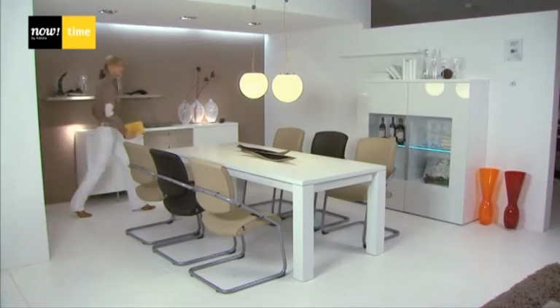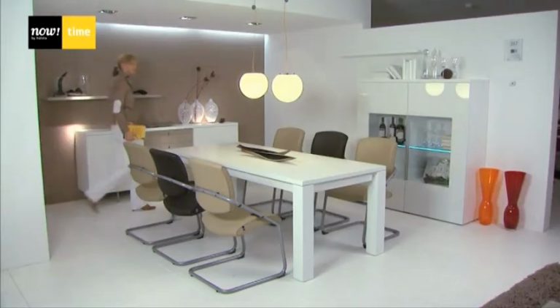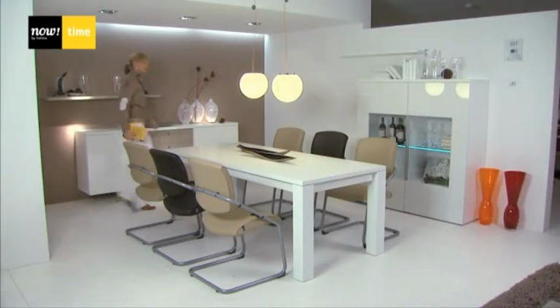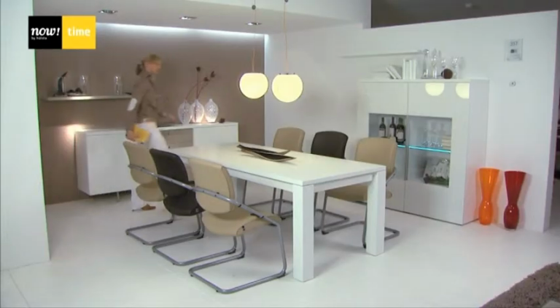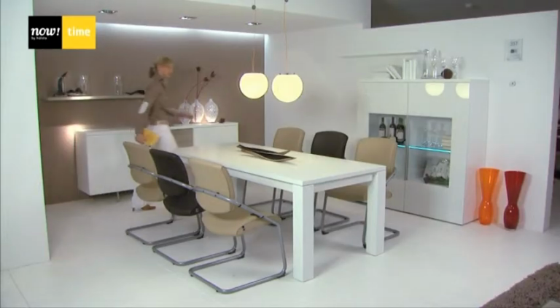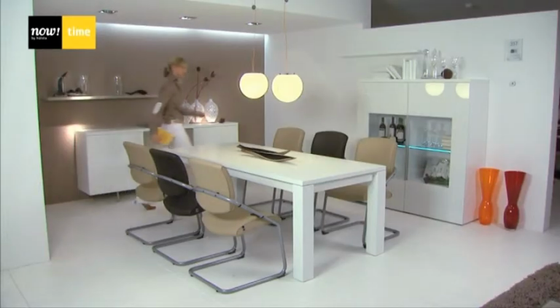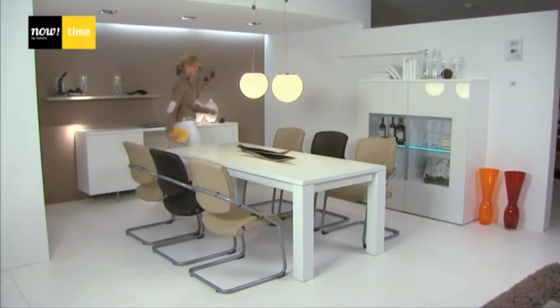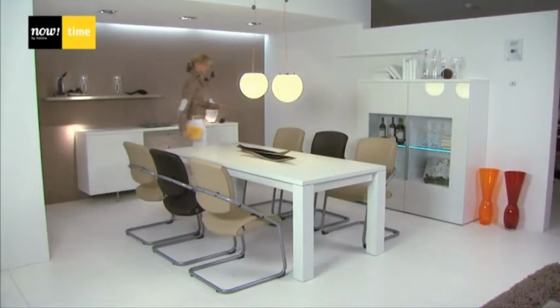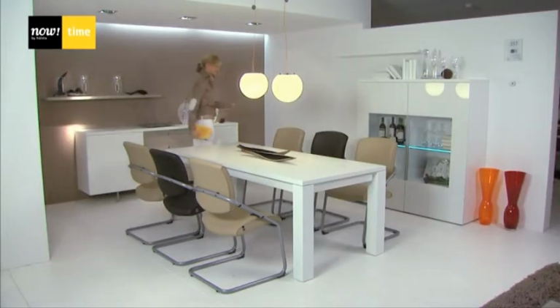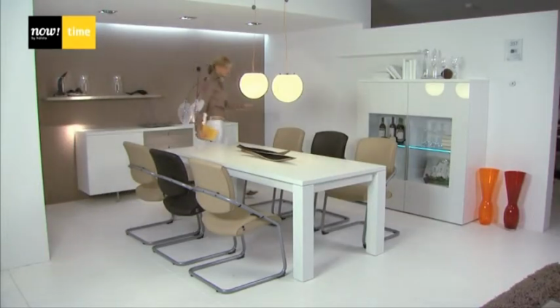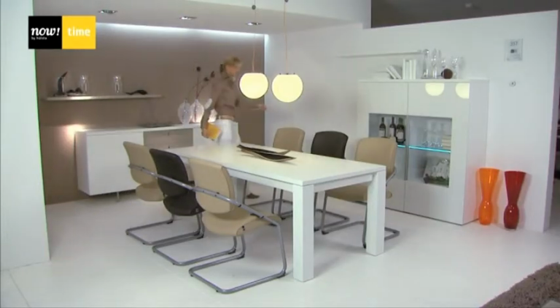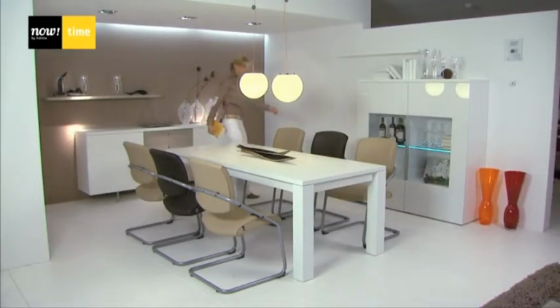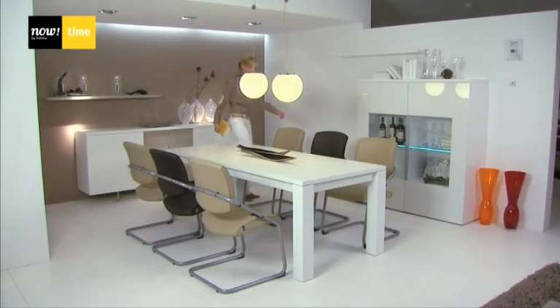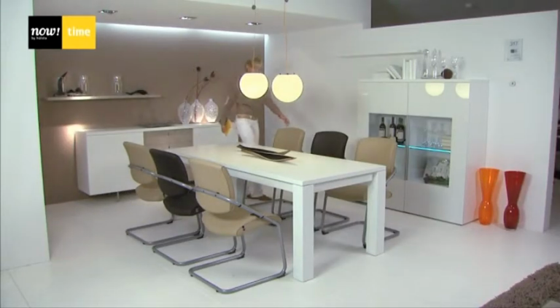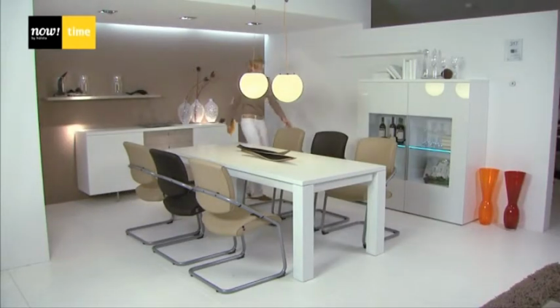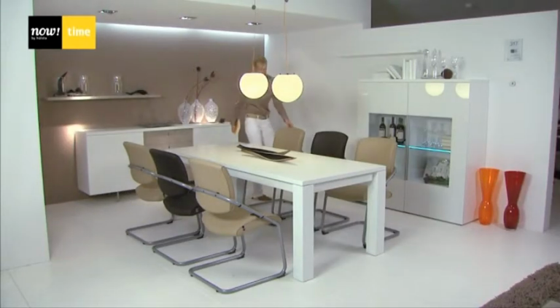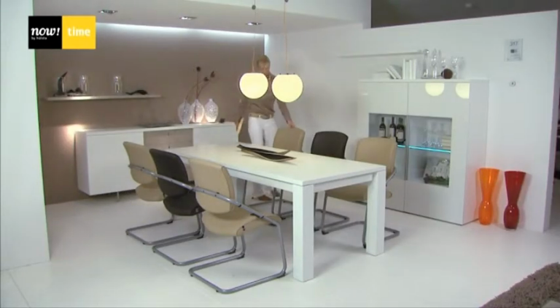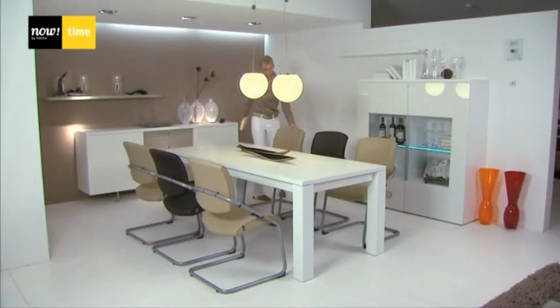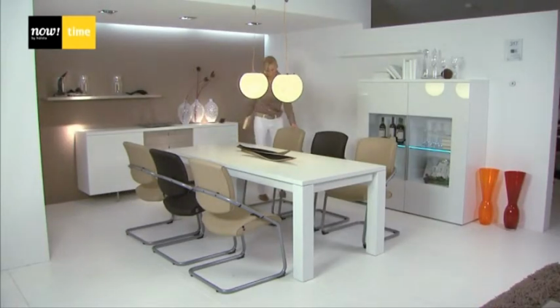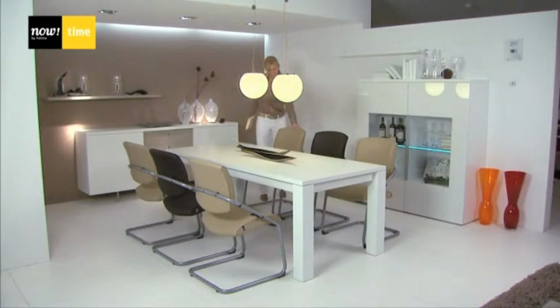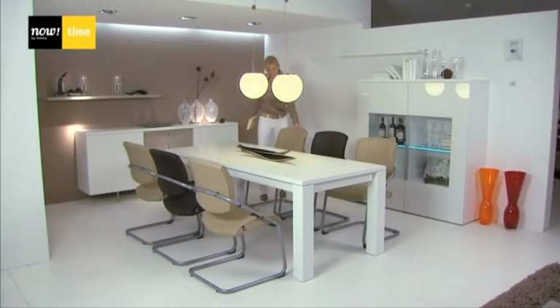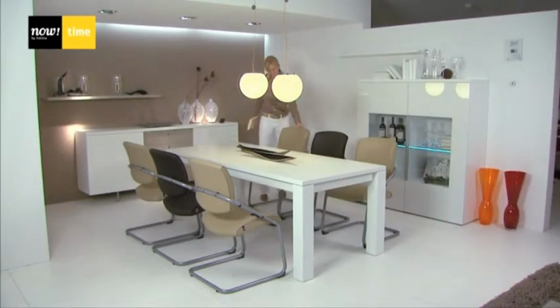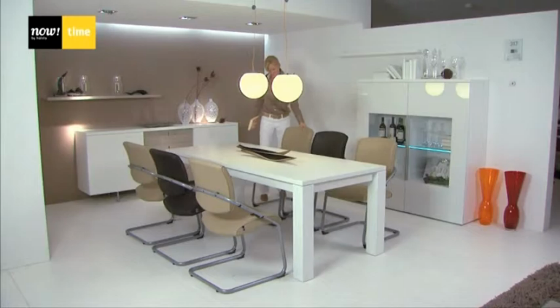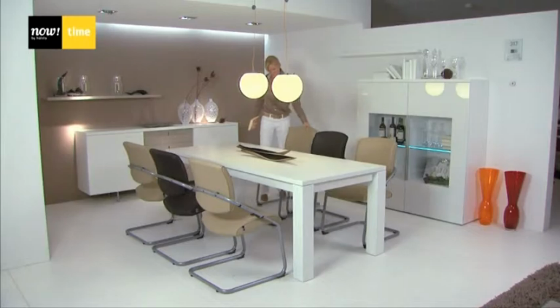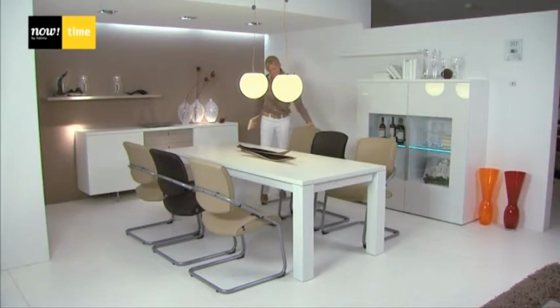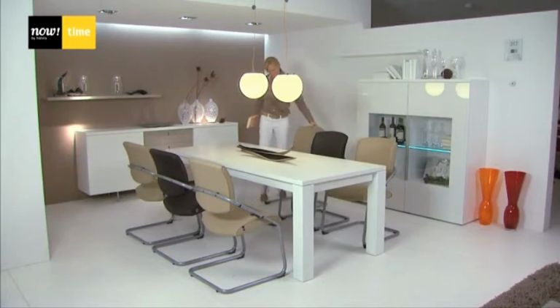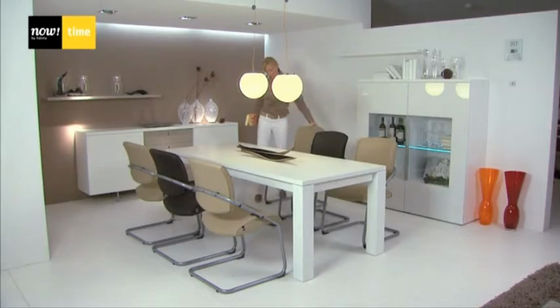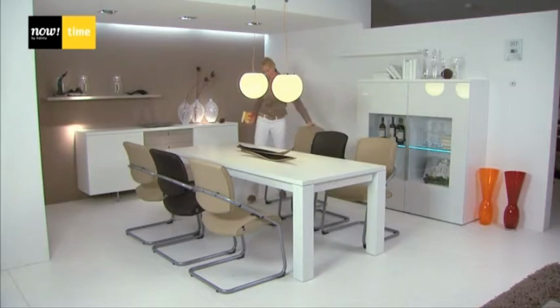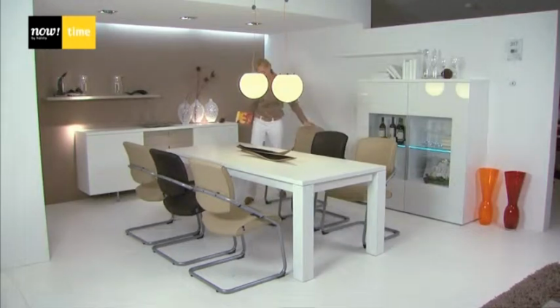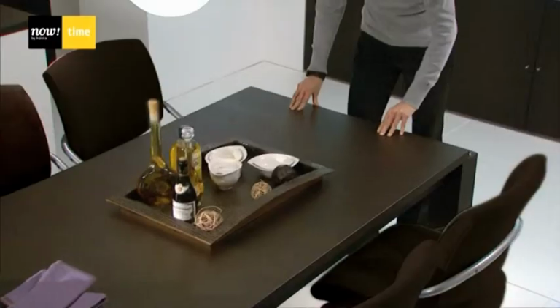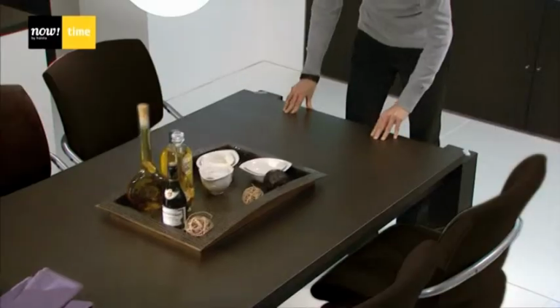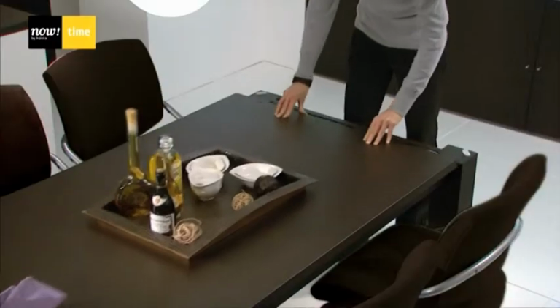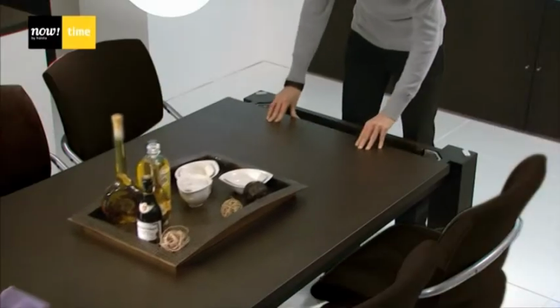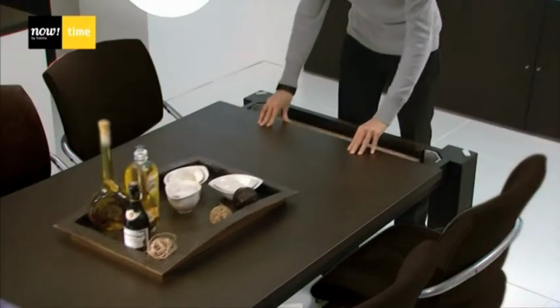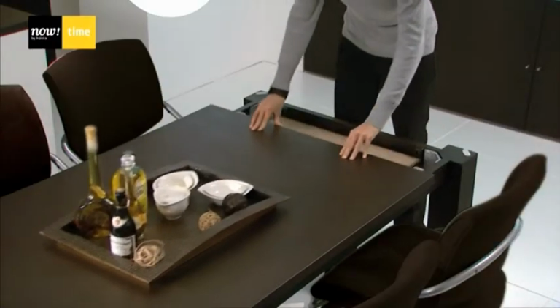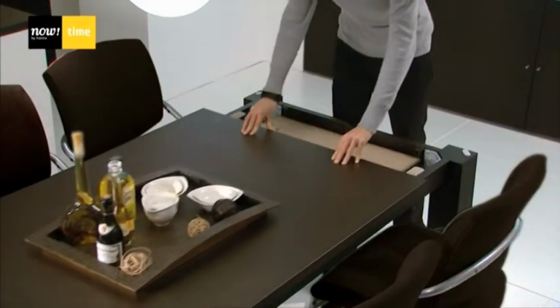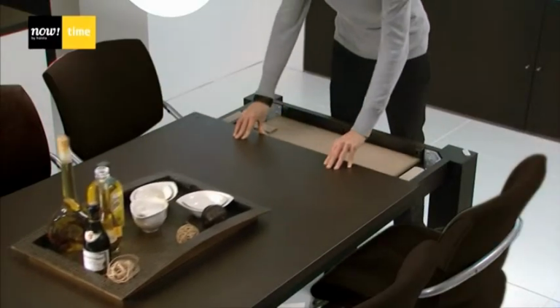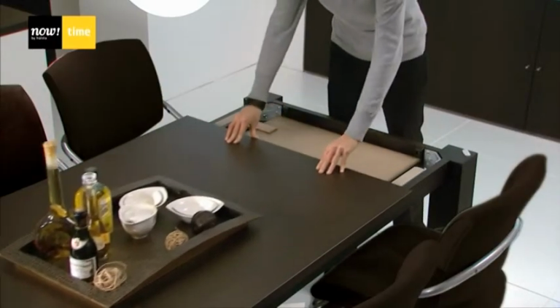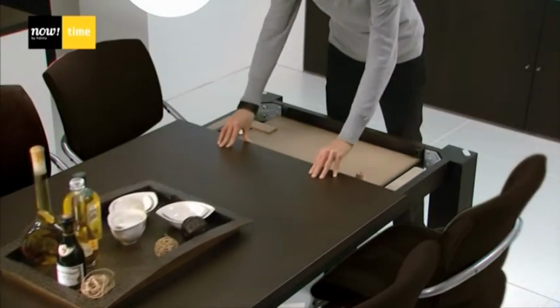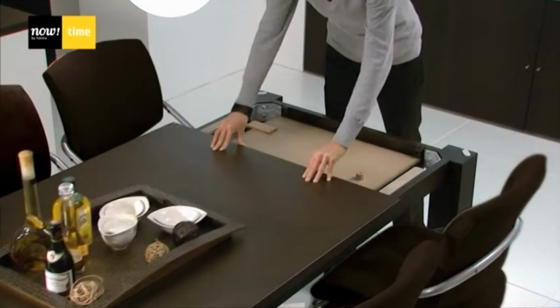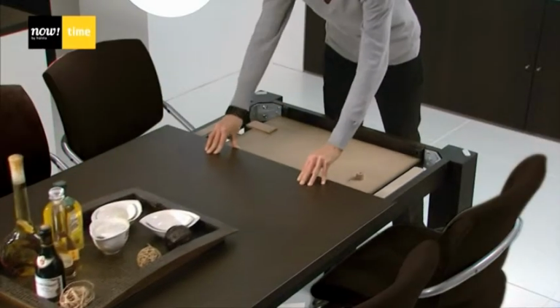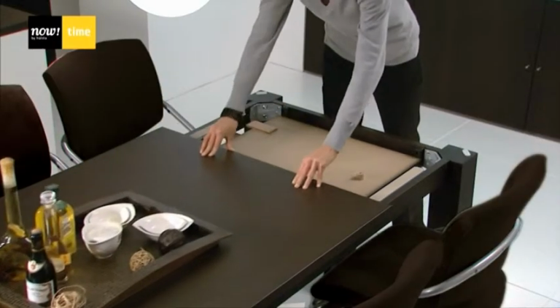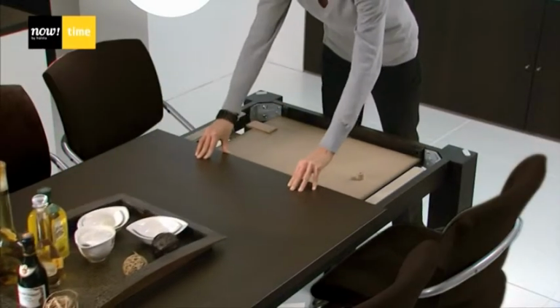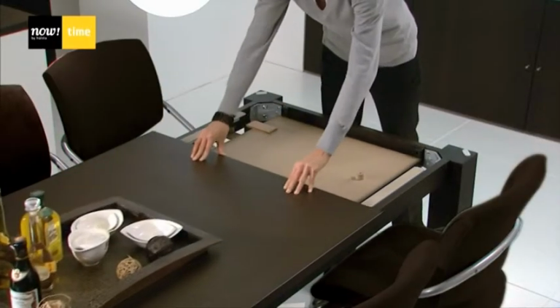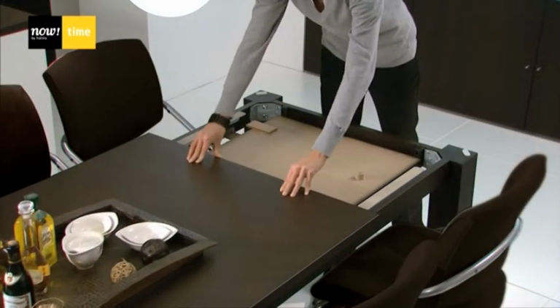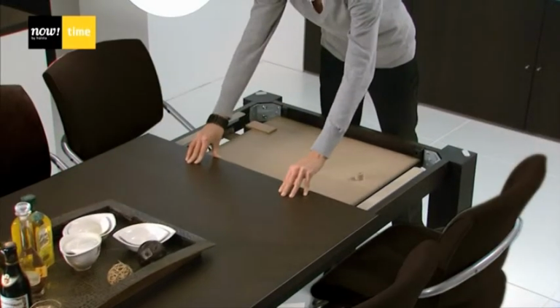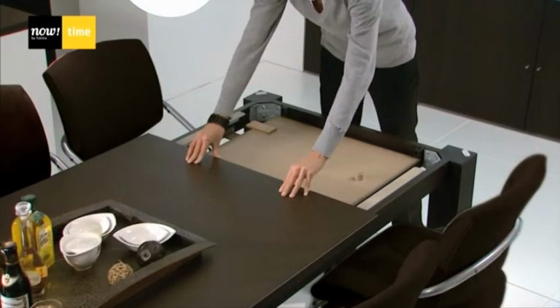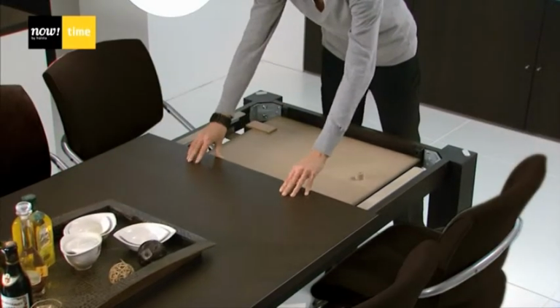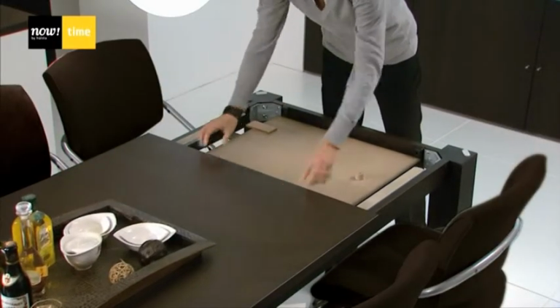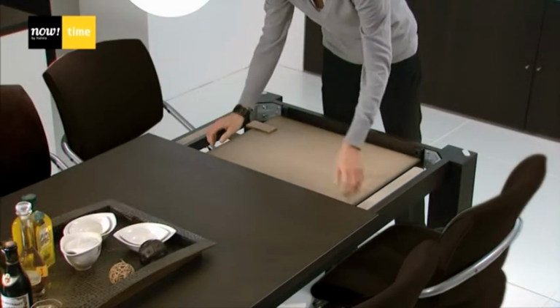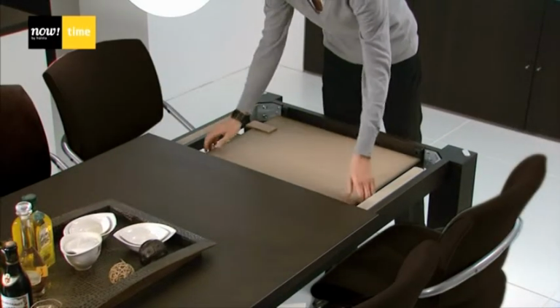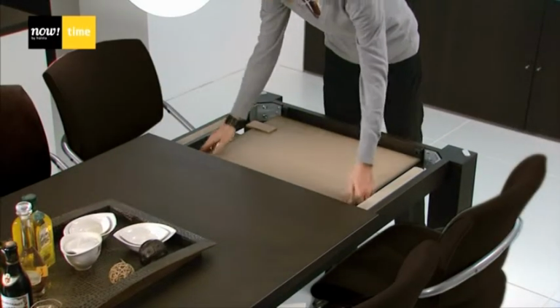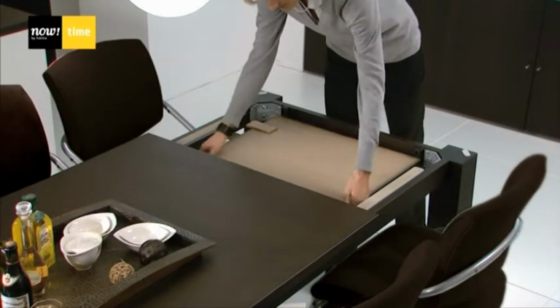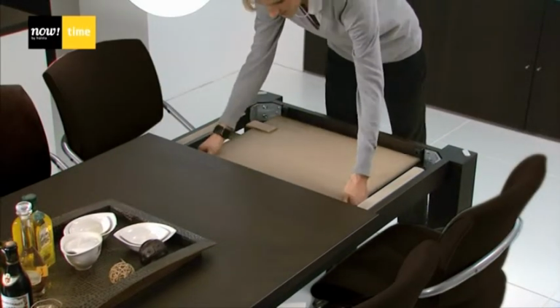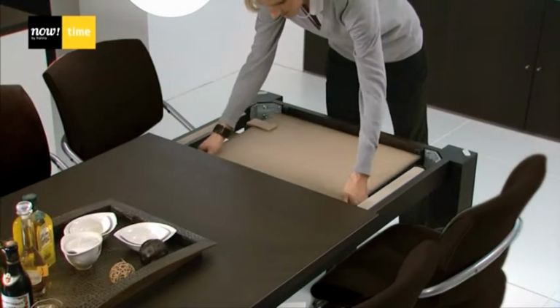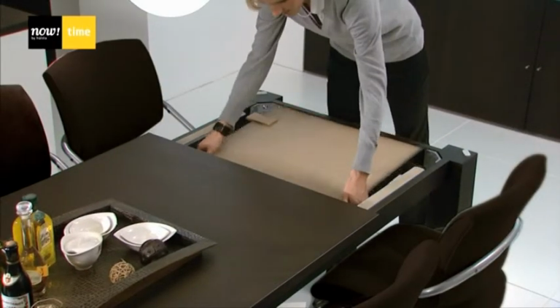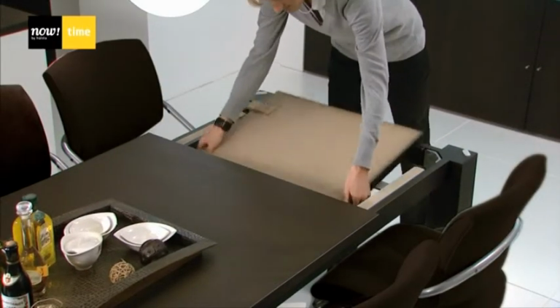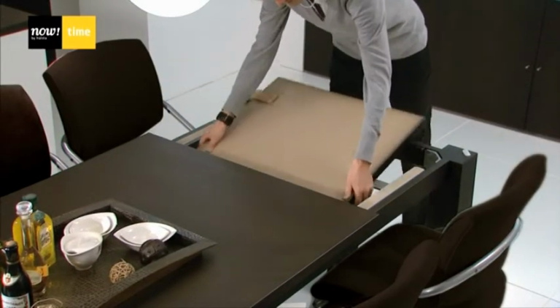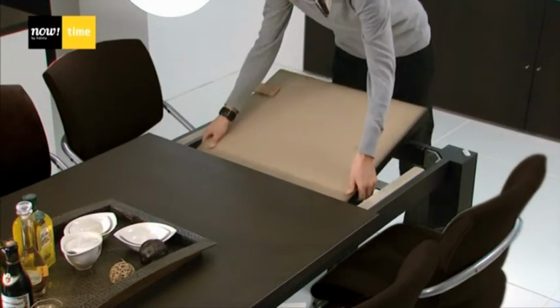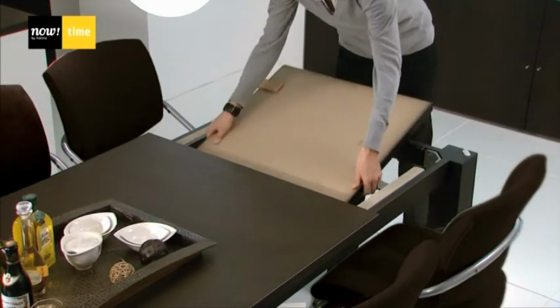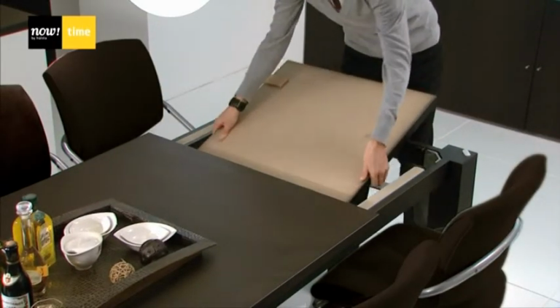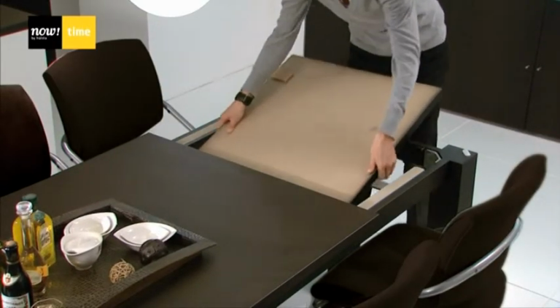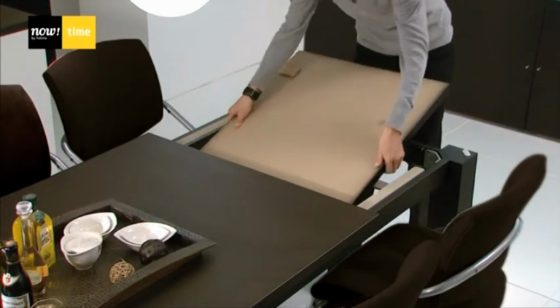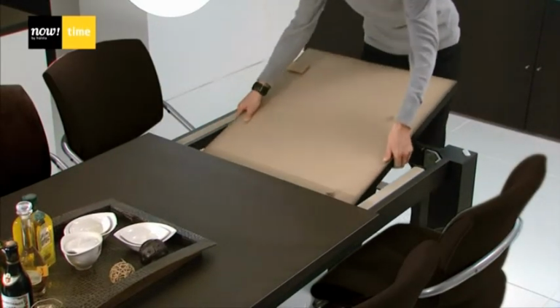The dining table can be extended when you are expecting visitors, and the back rest of the chair can be individually adjusted.